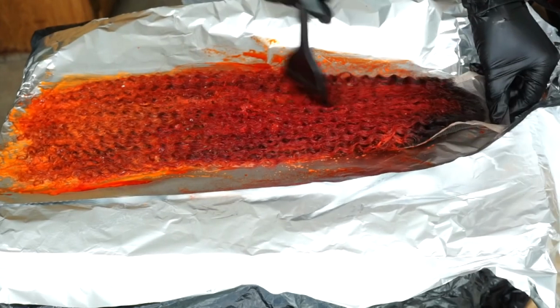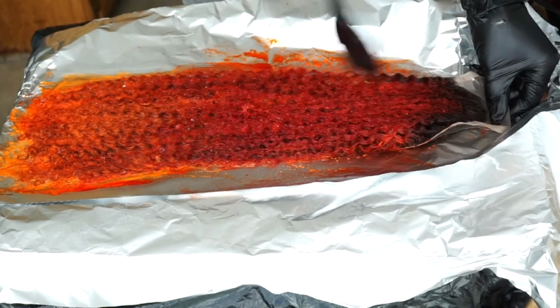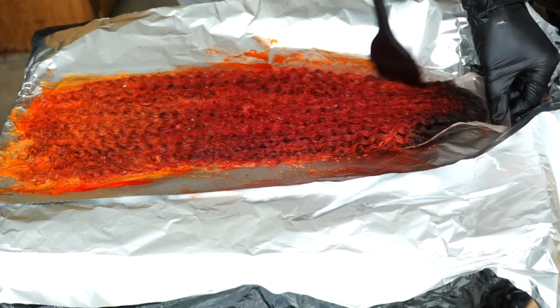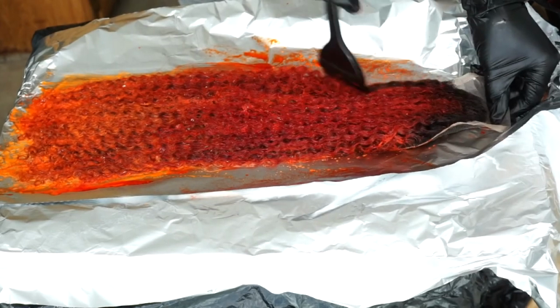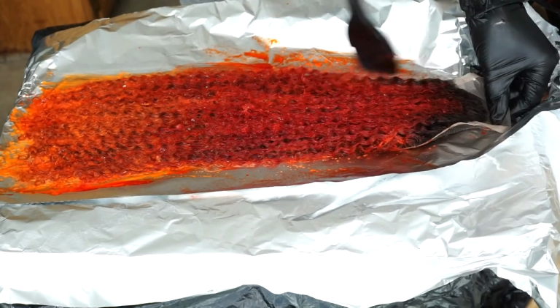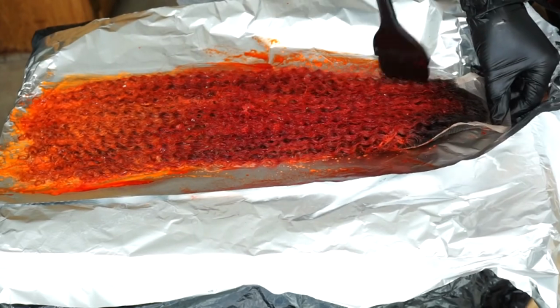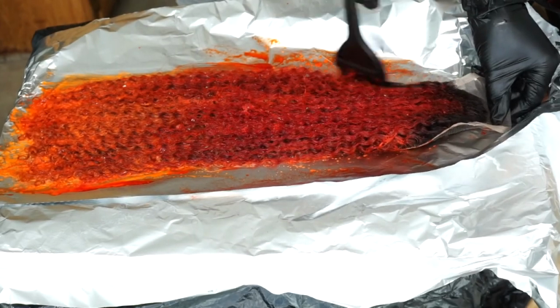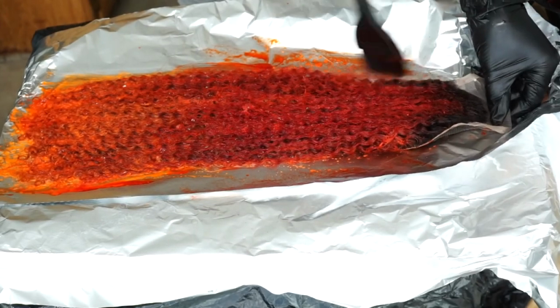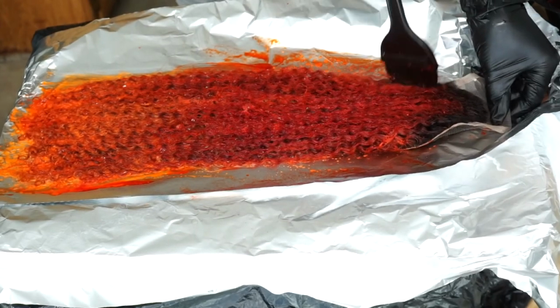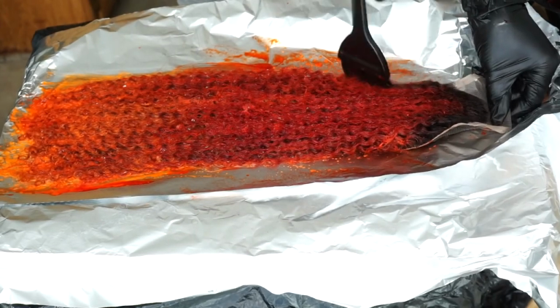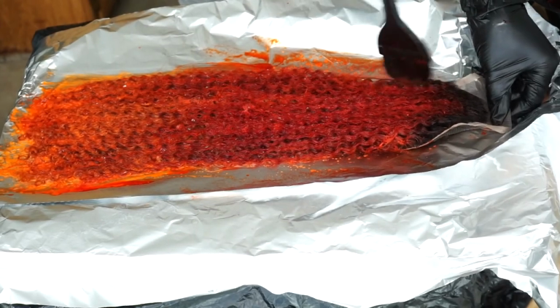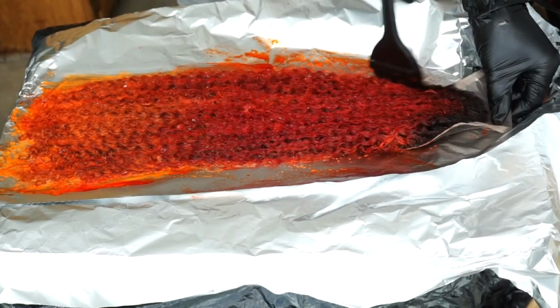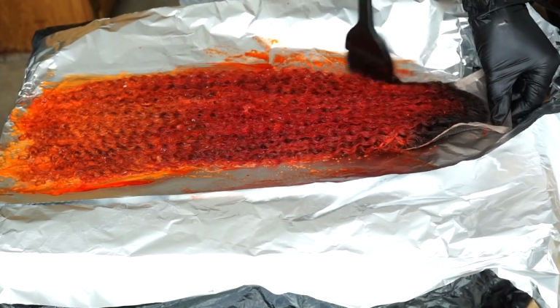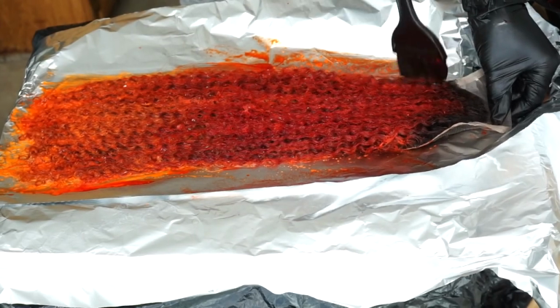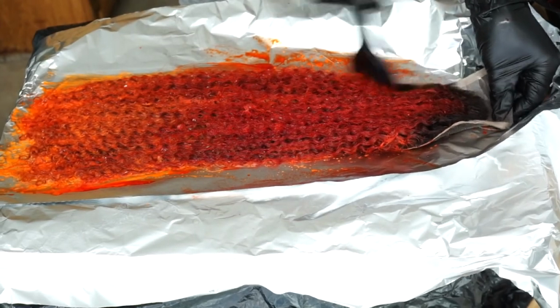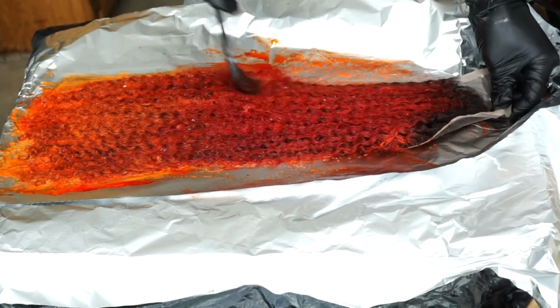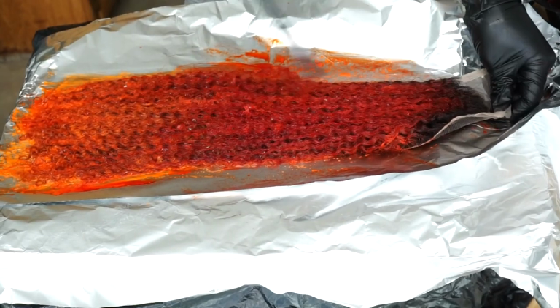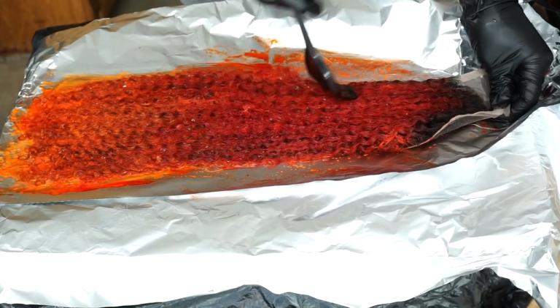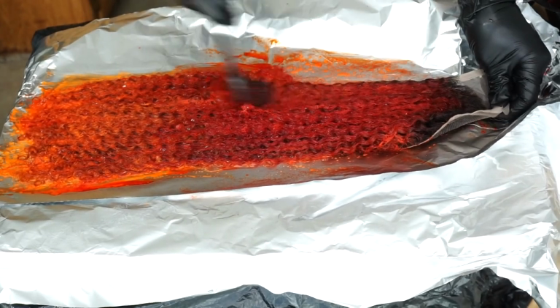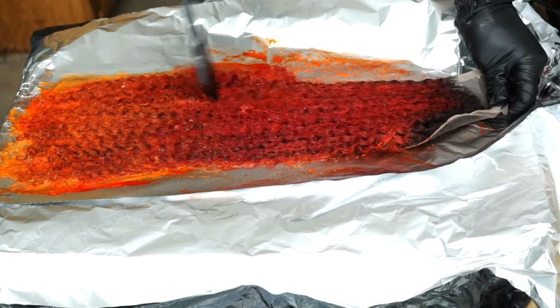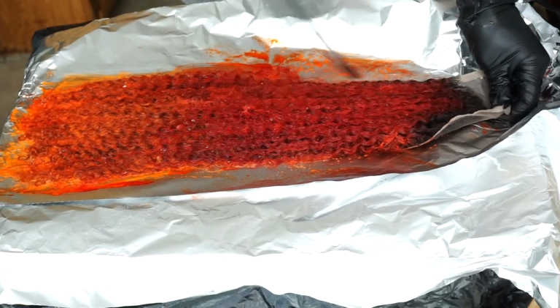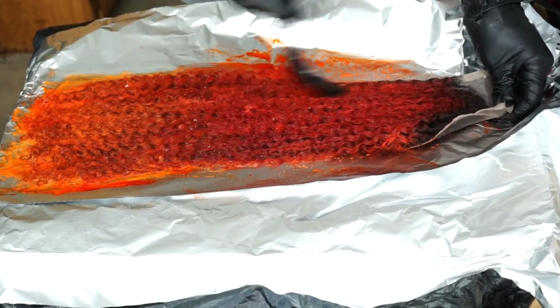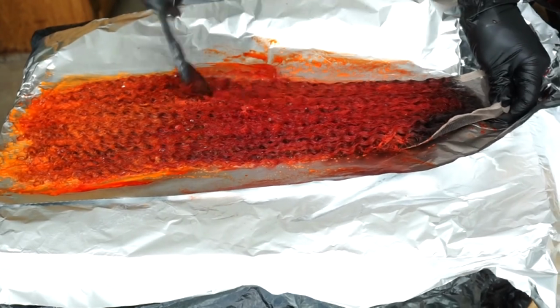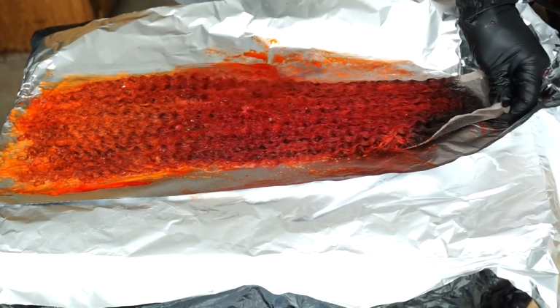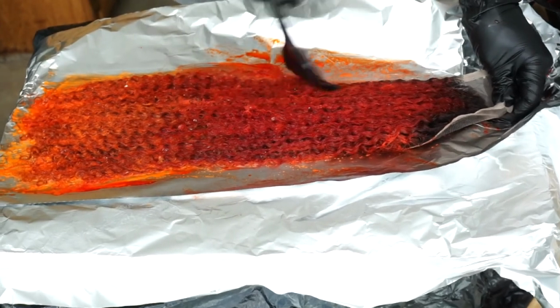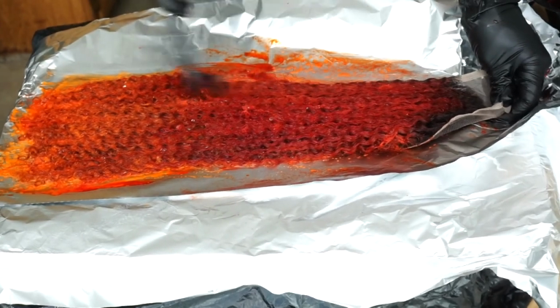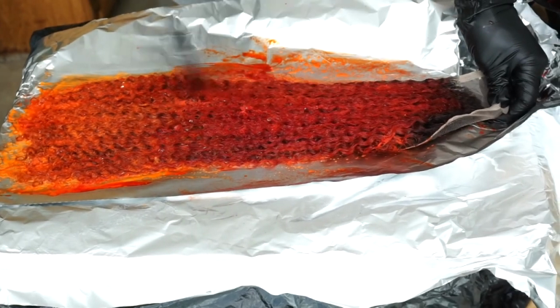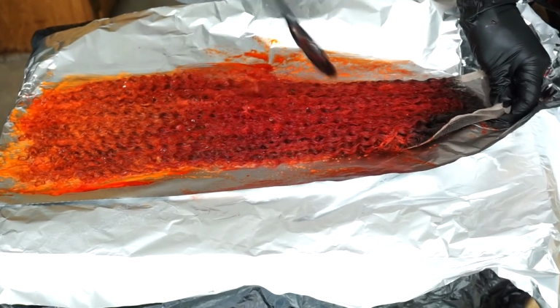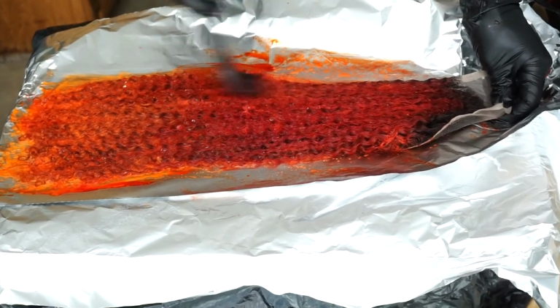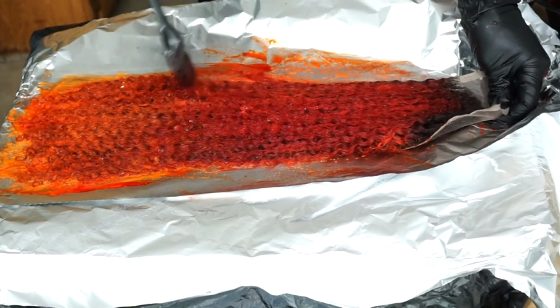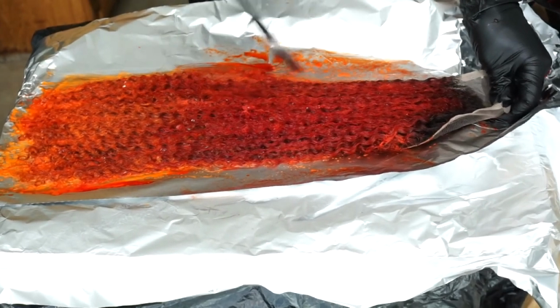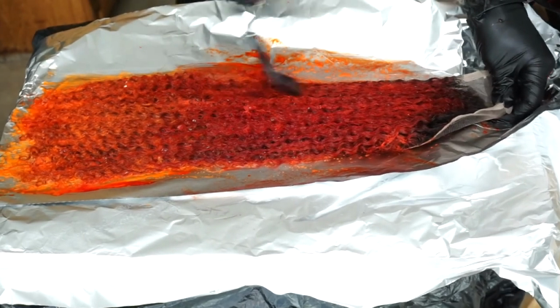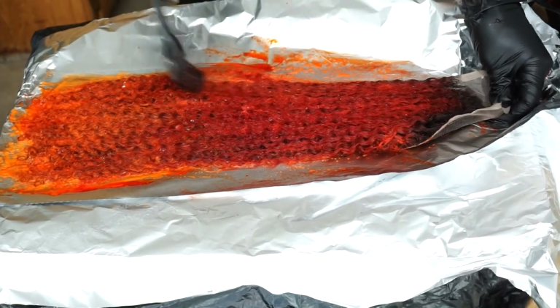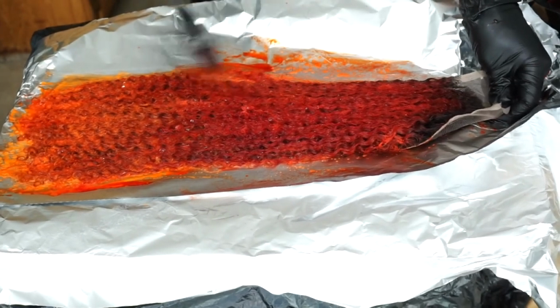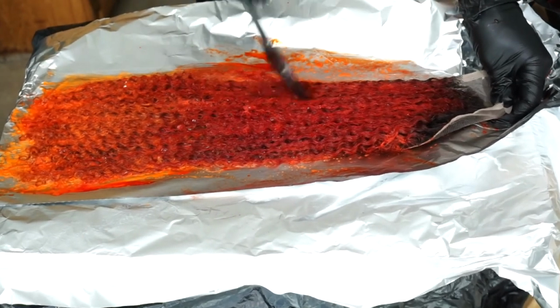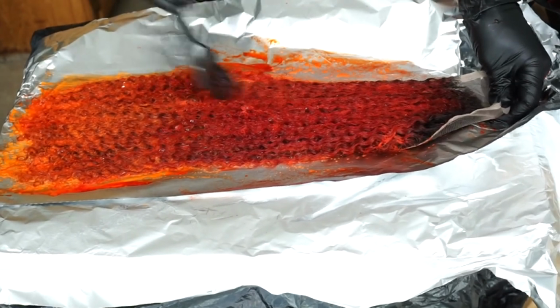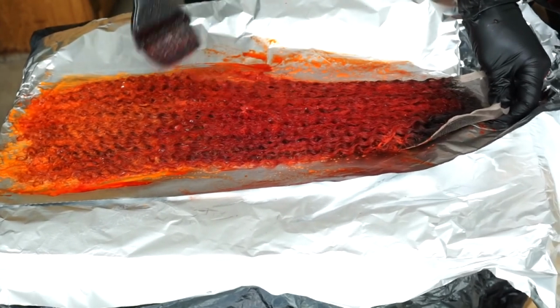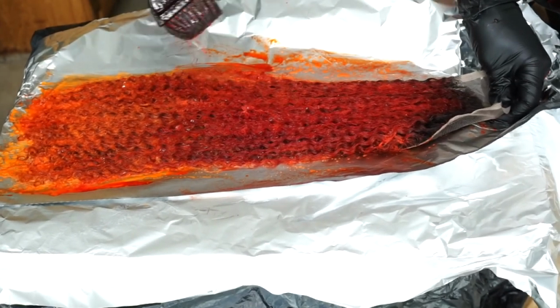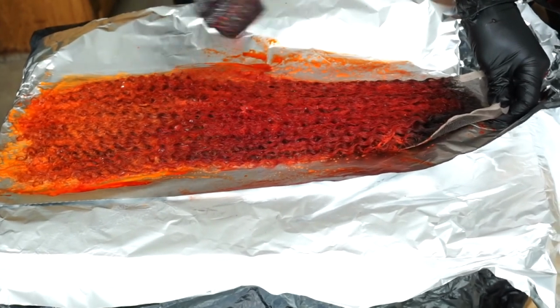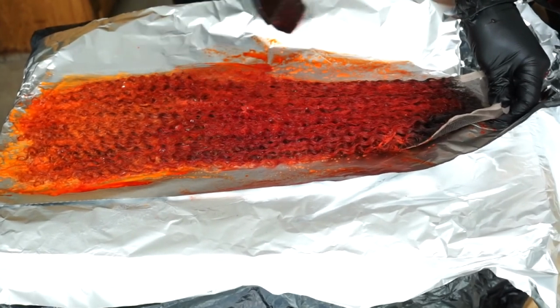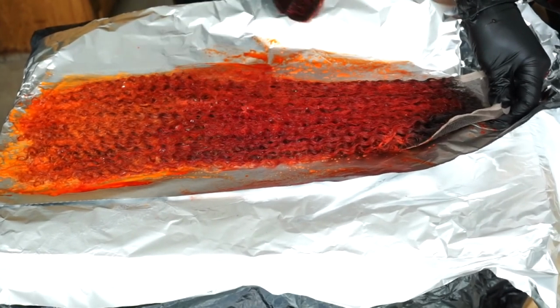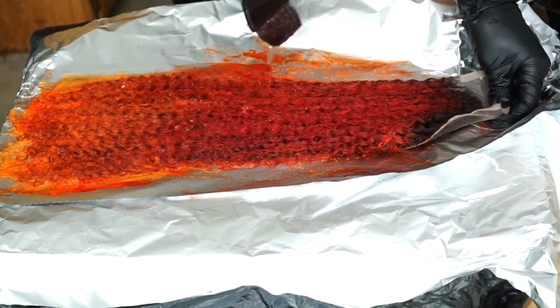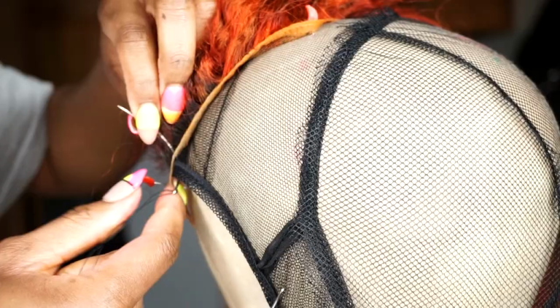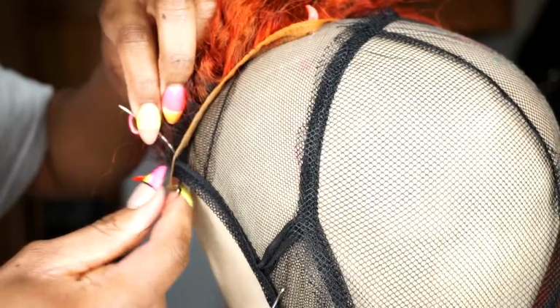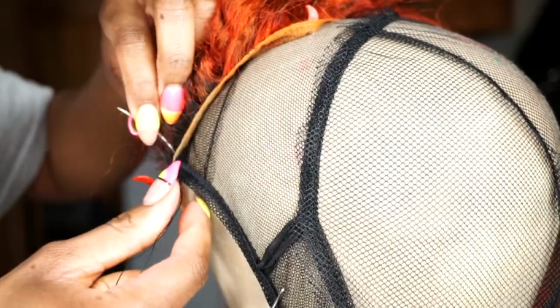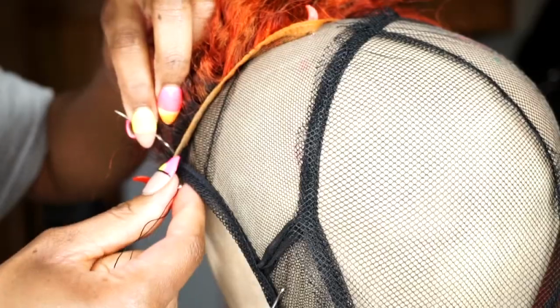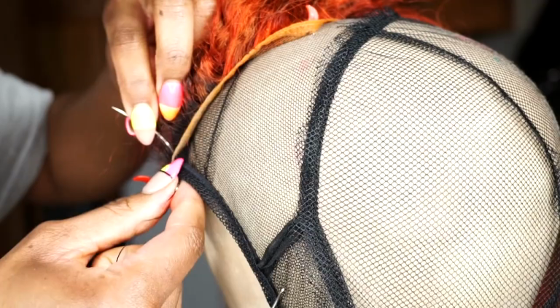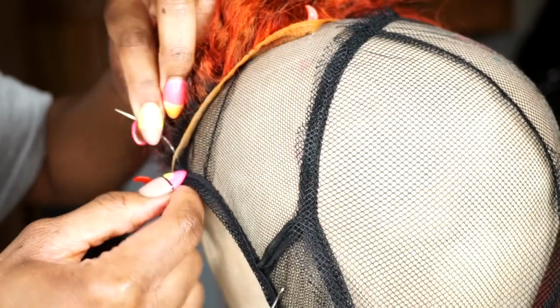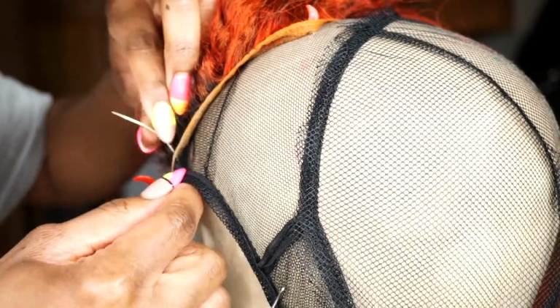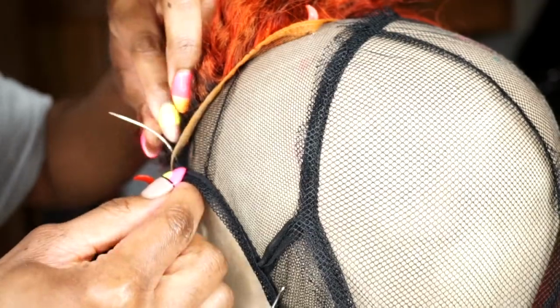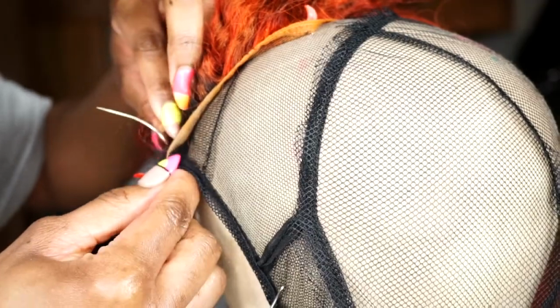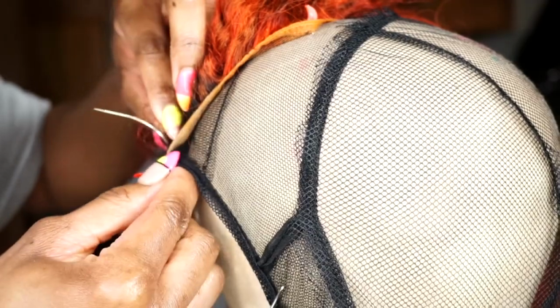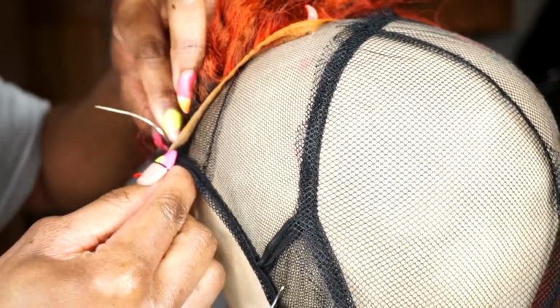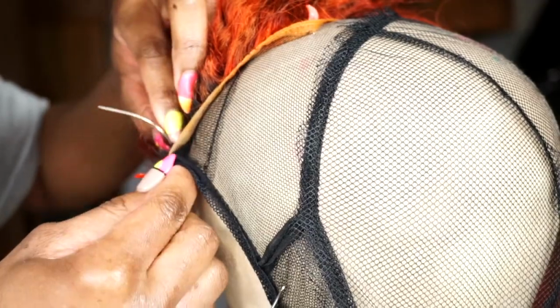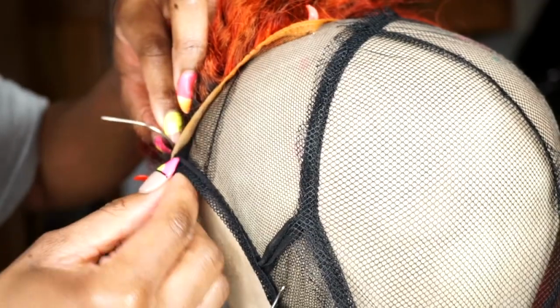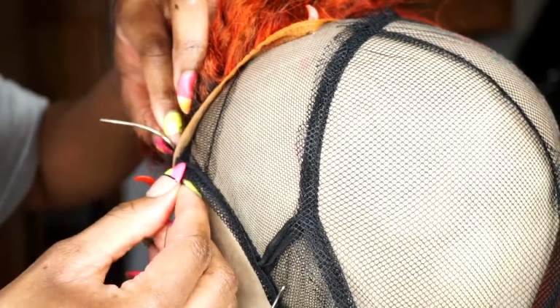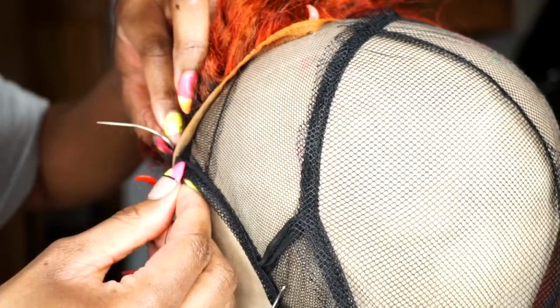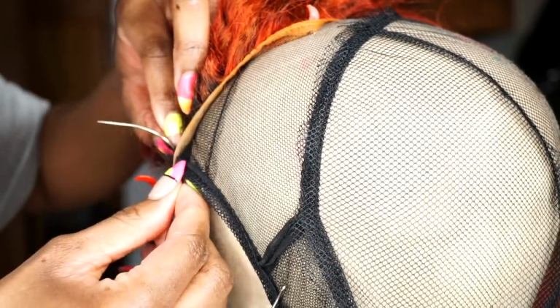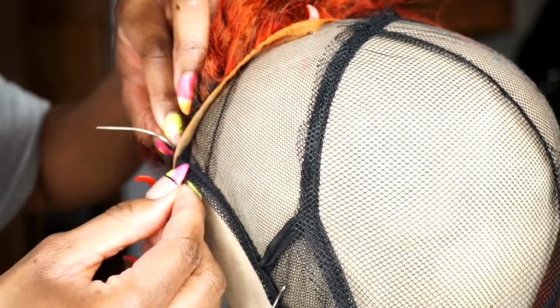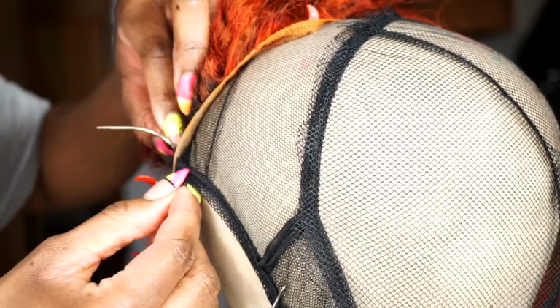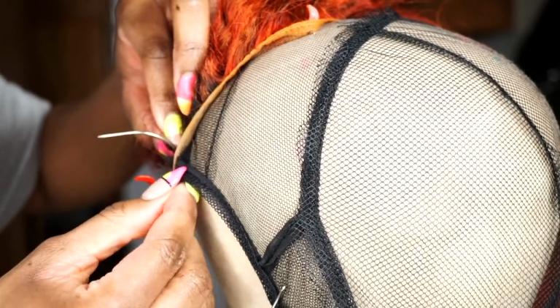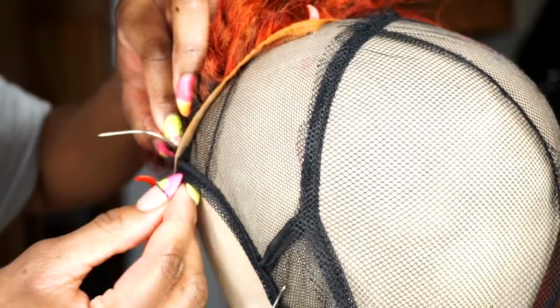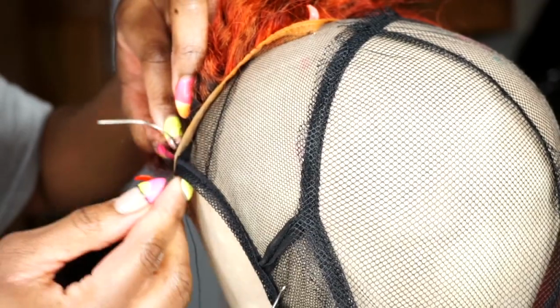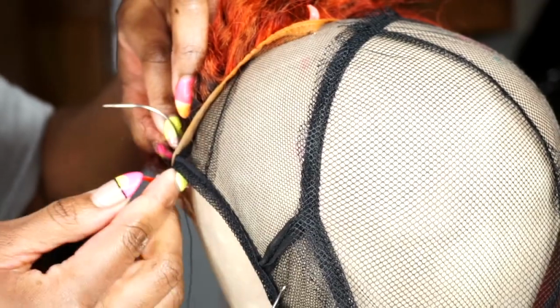I let that stay in the hair for about two hours or so, and then I rinsed that out. Now it's time to make our wigs.